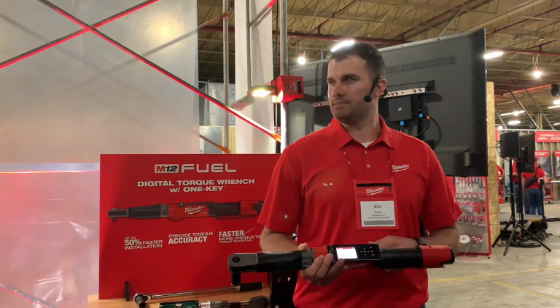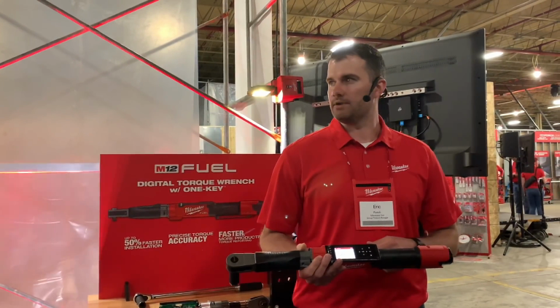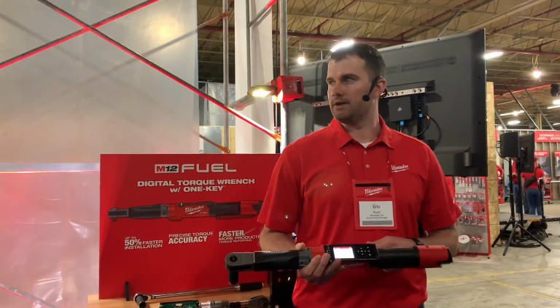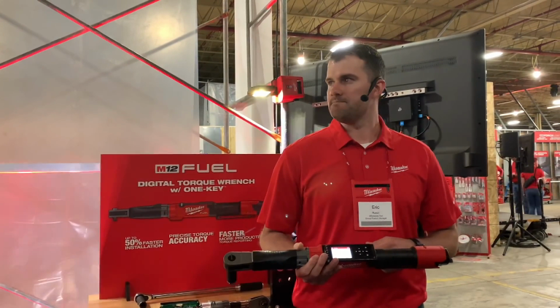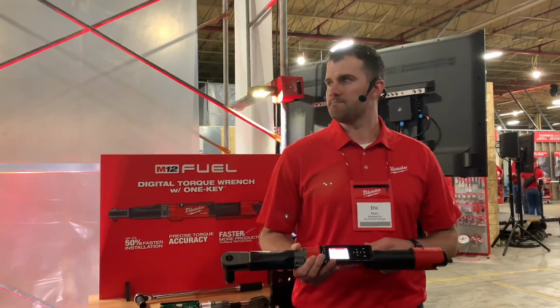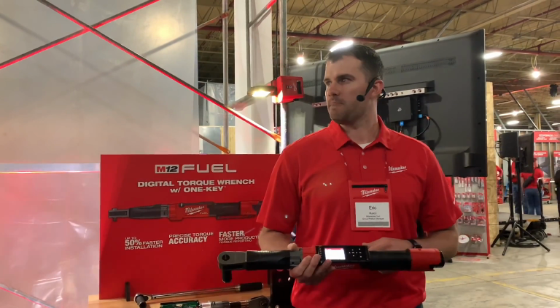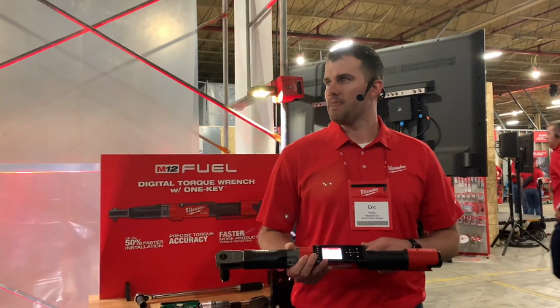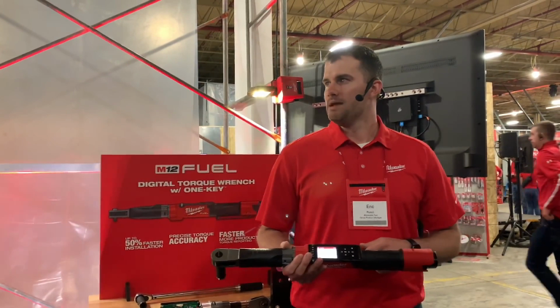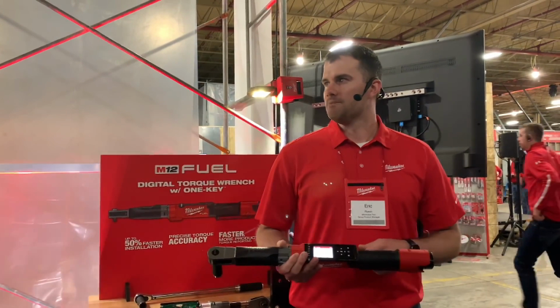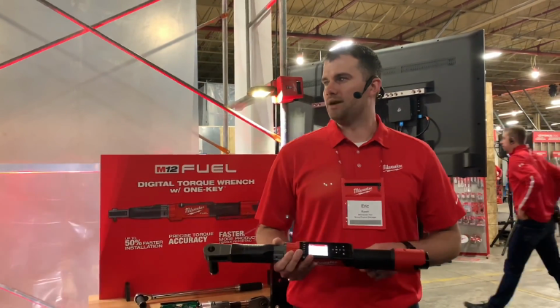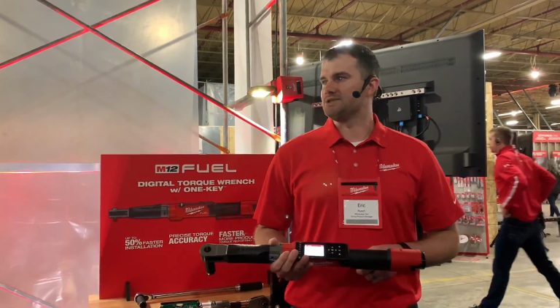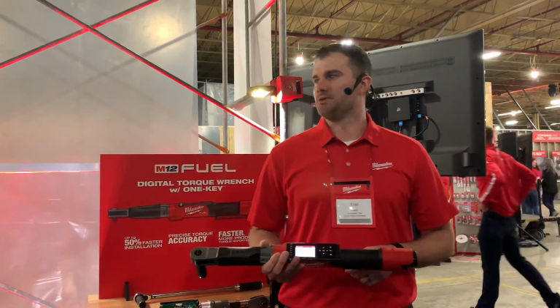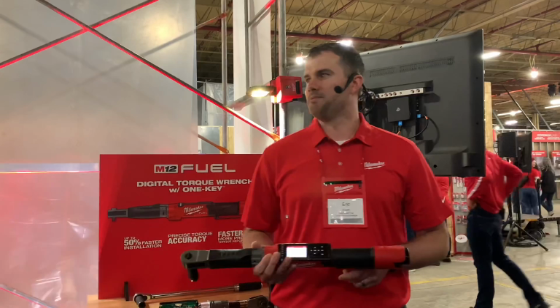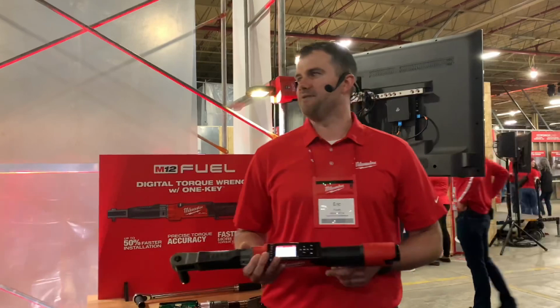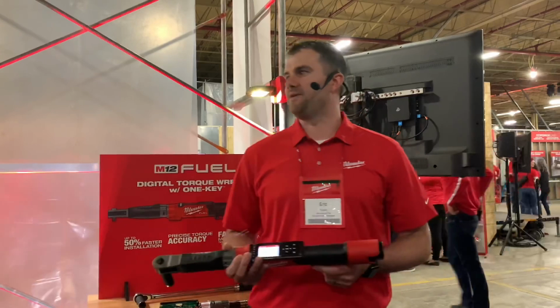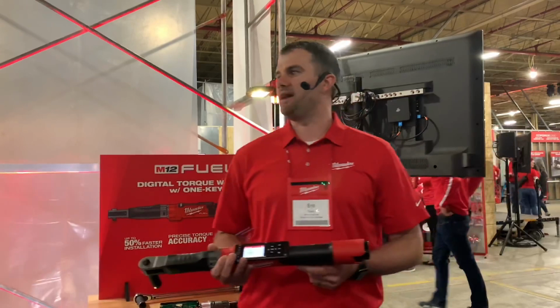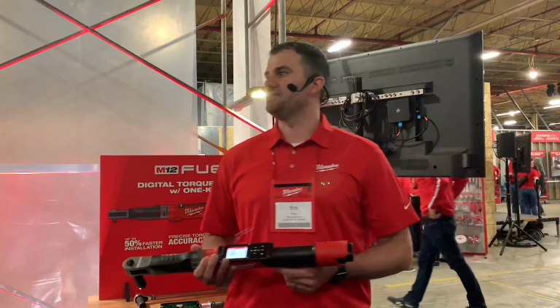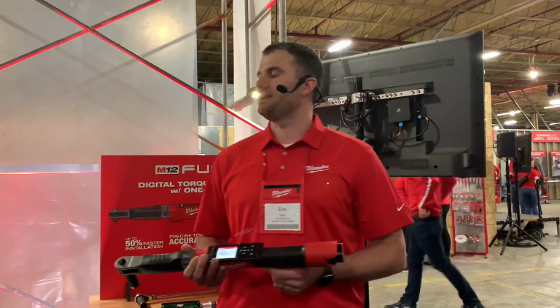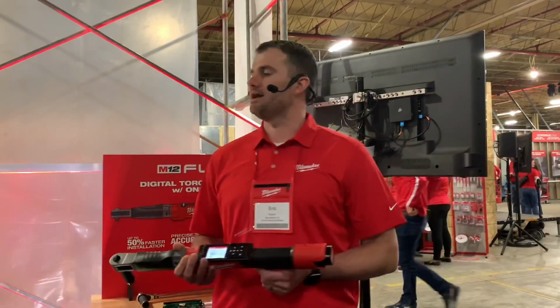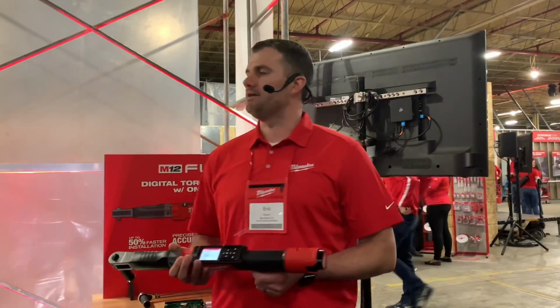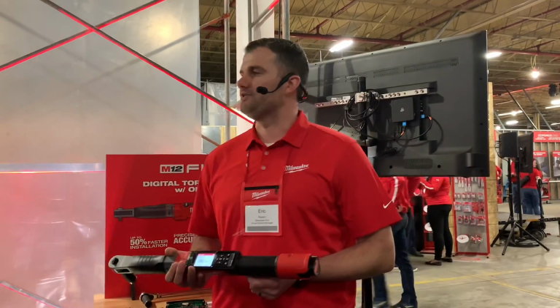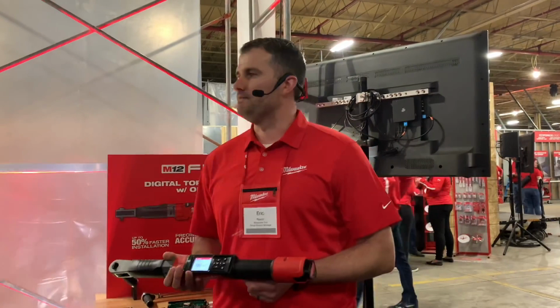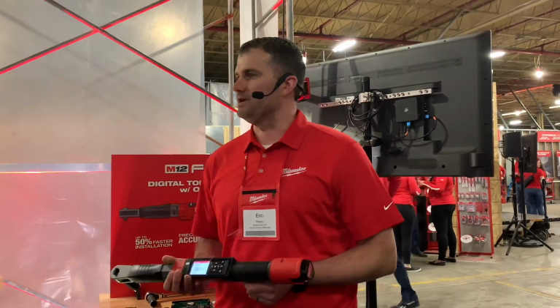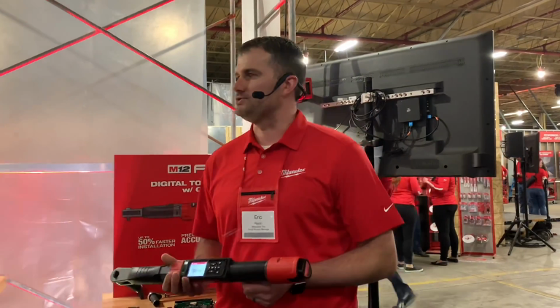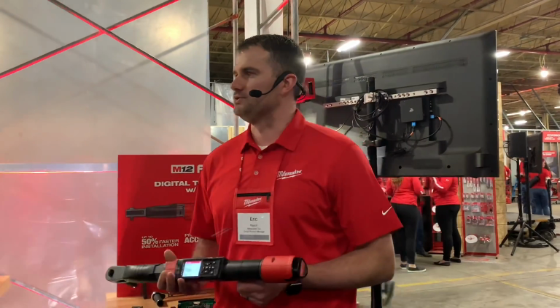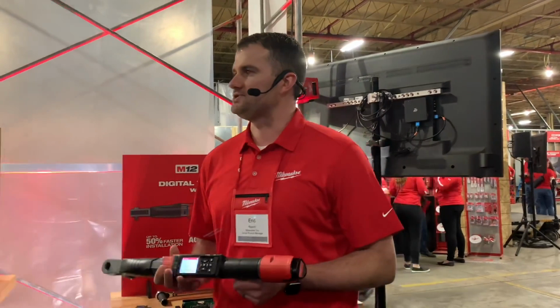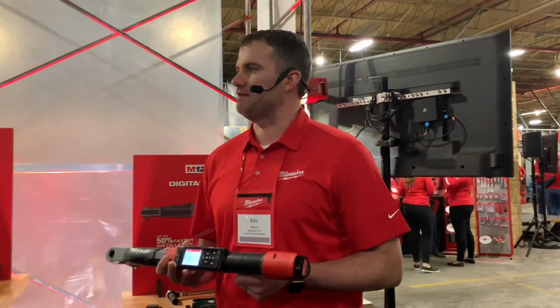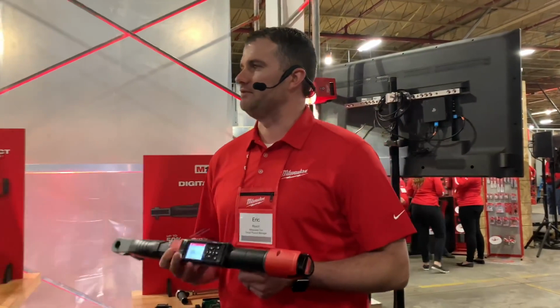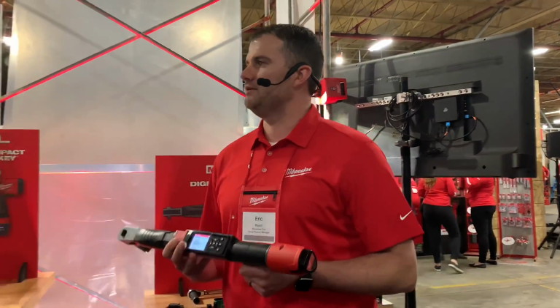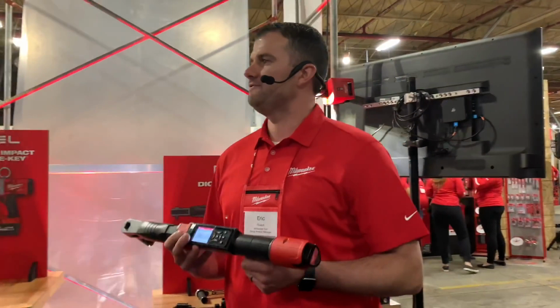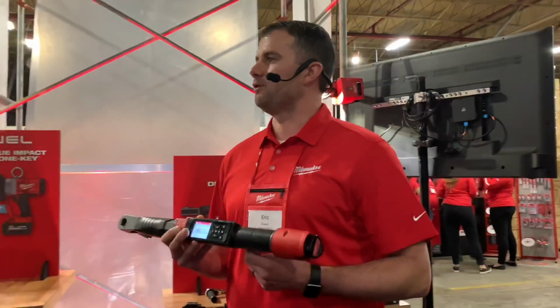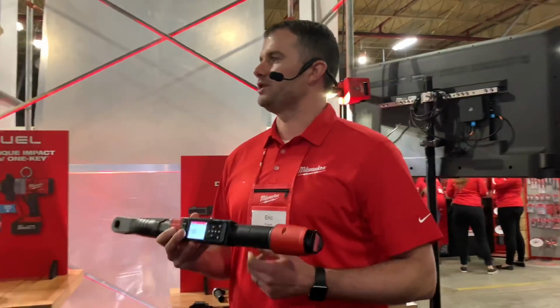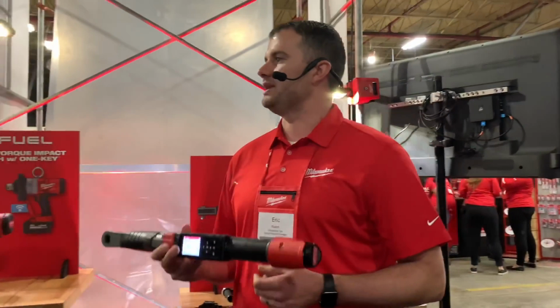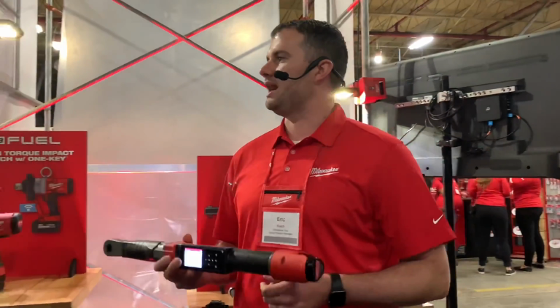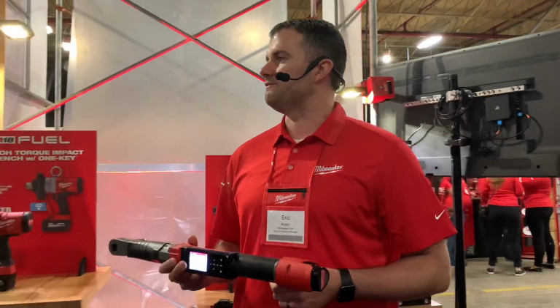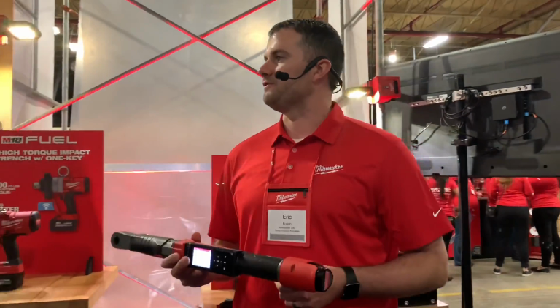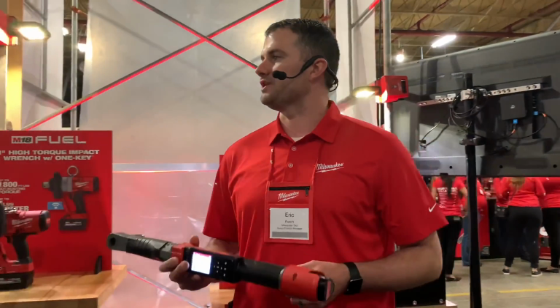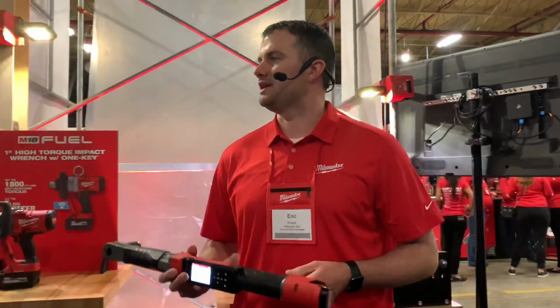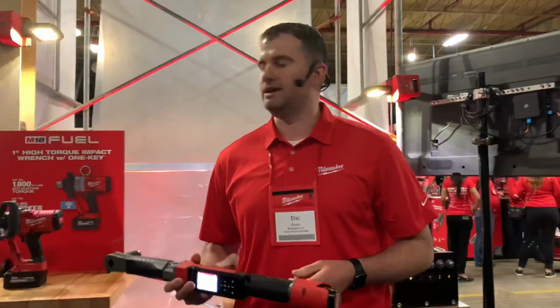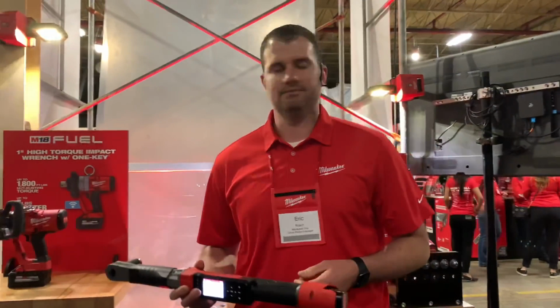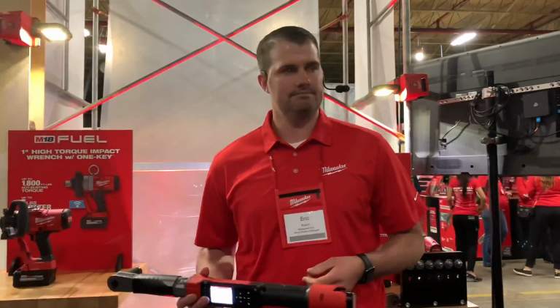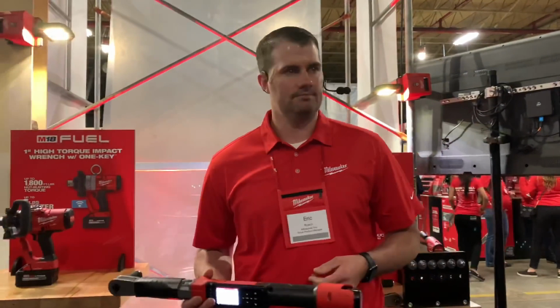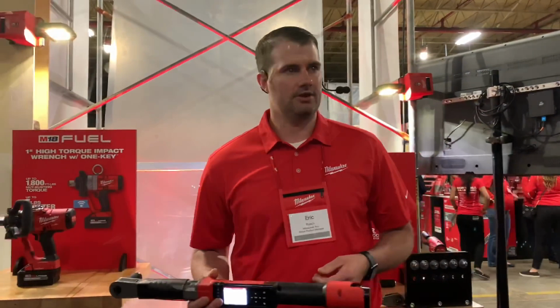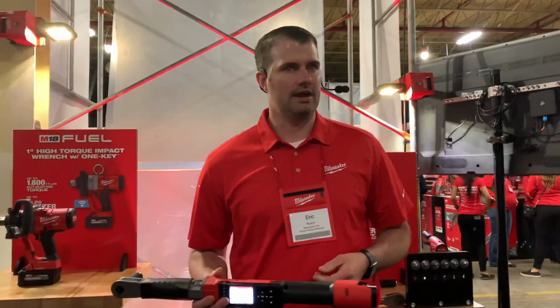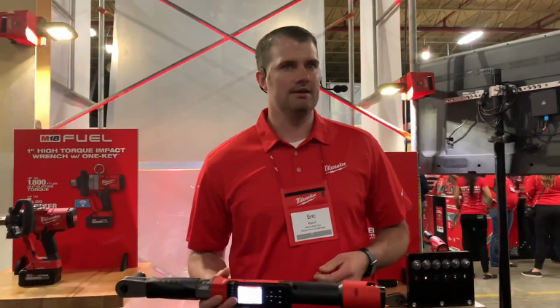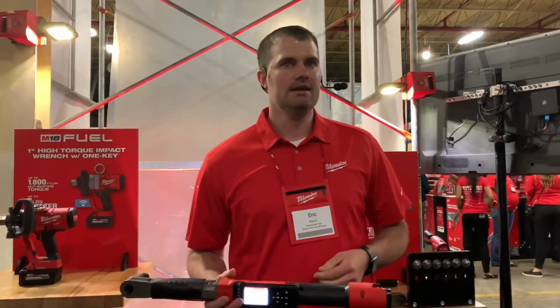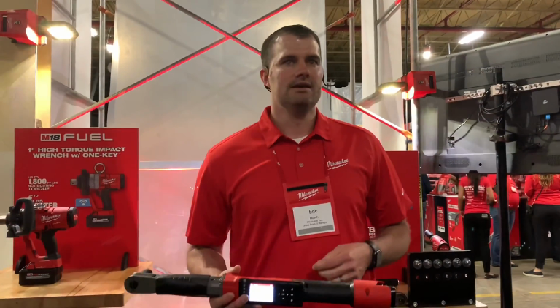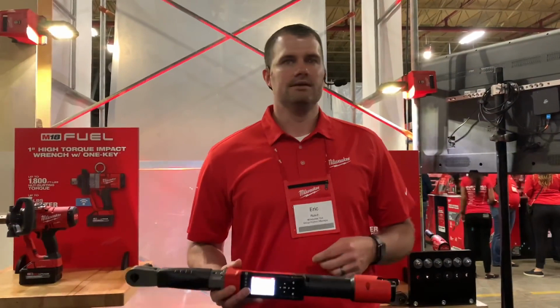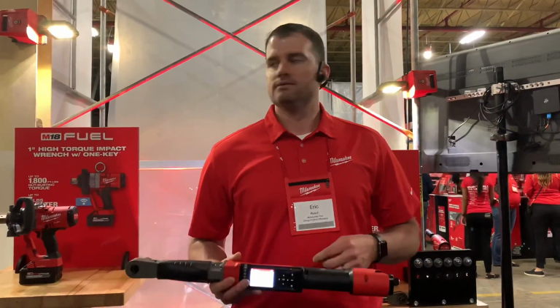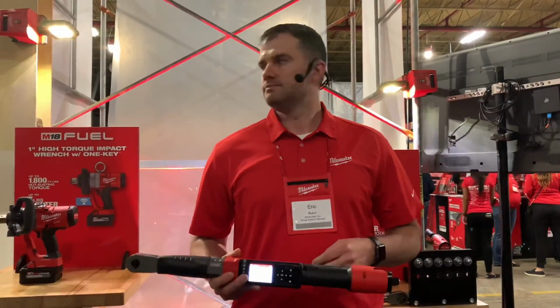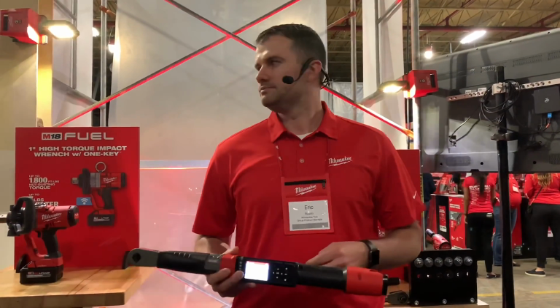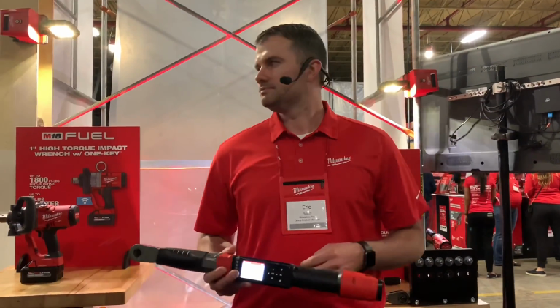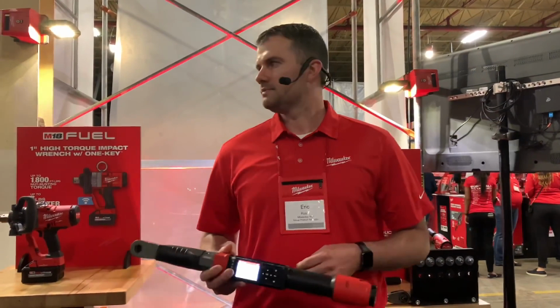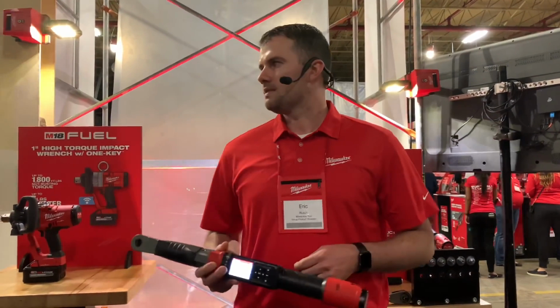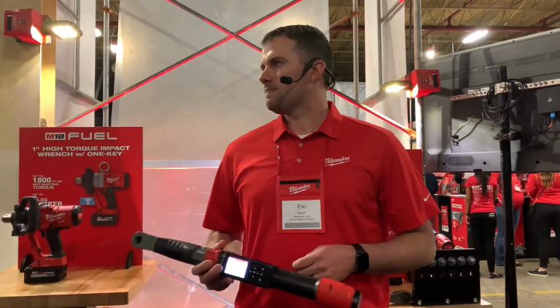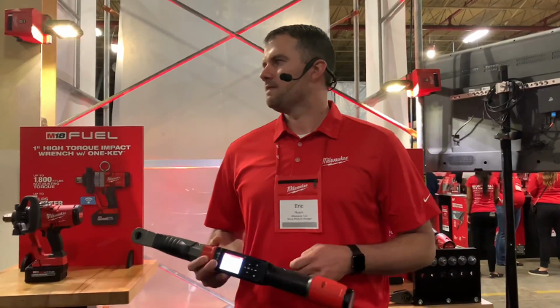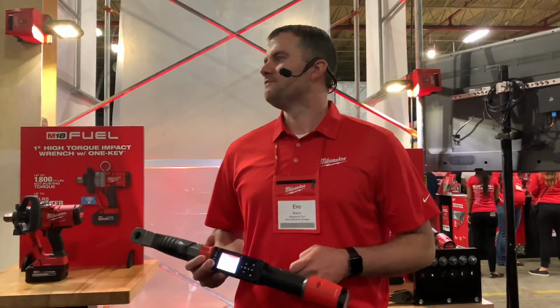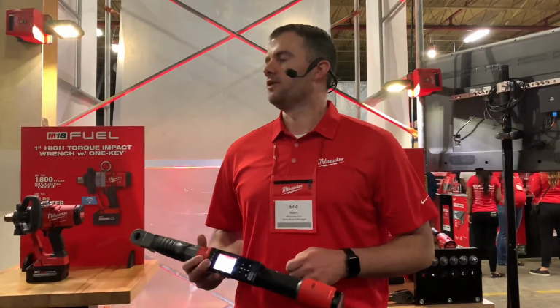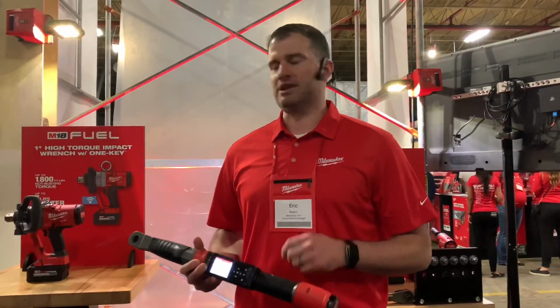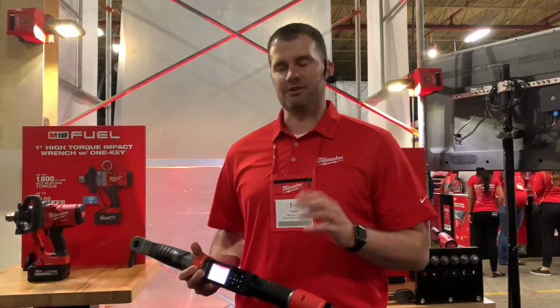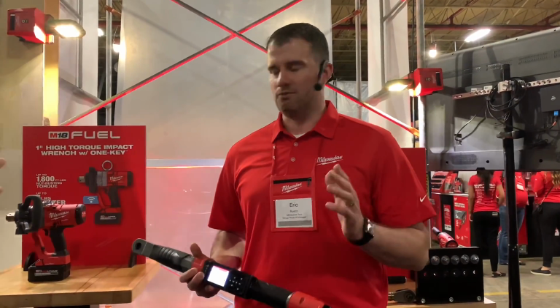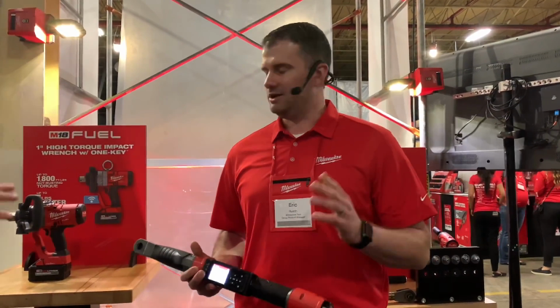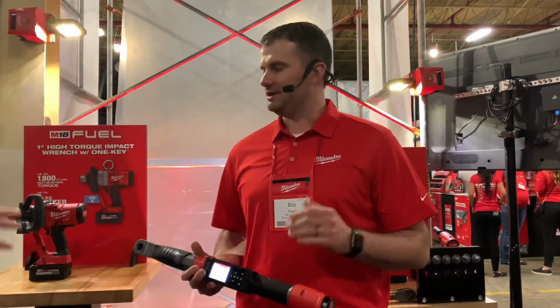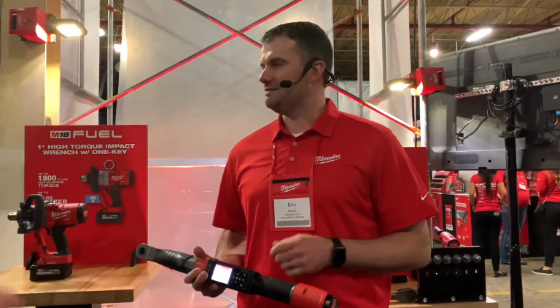What's the price? The price will be $599 for the bare tool and $749 for the kit — for either drive size.